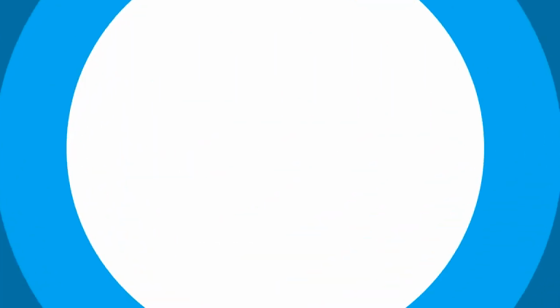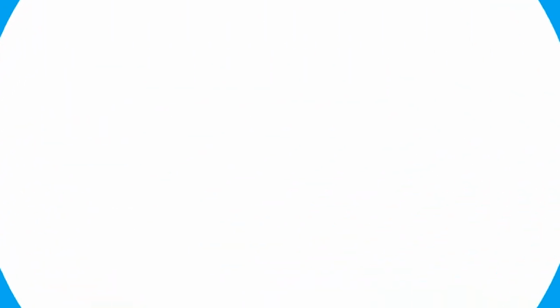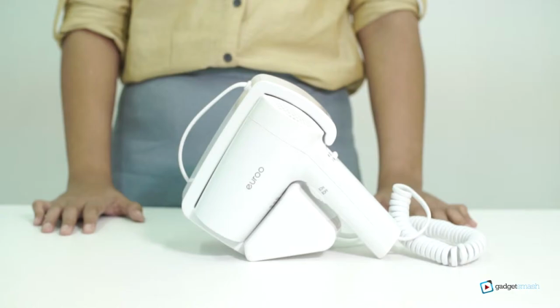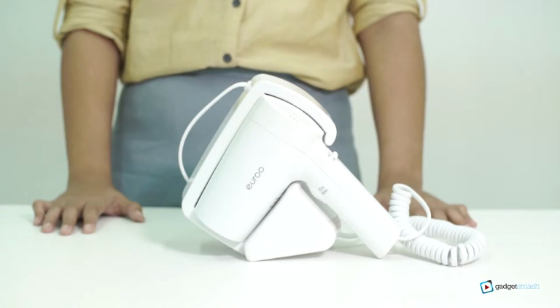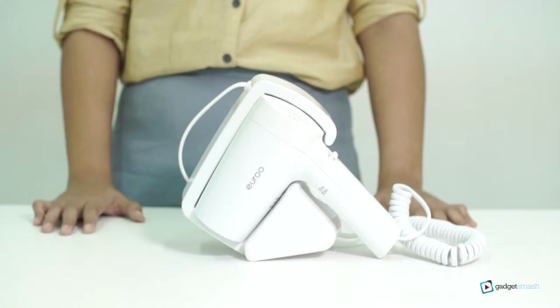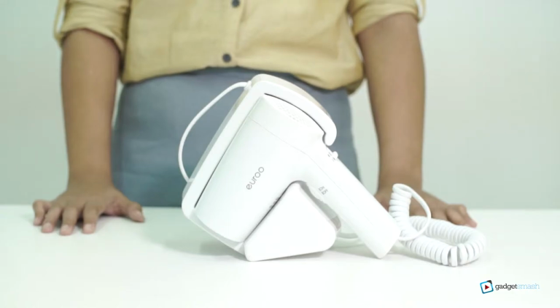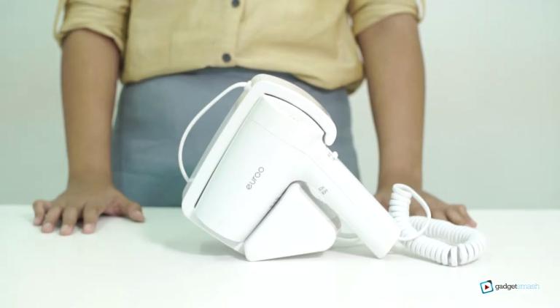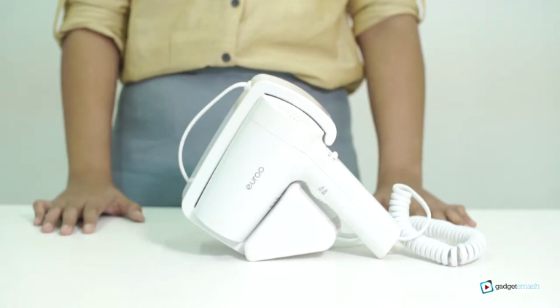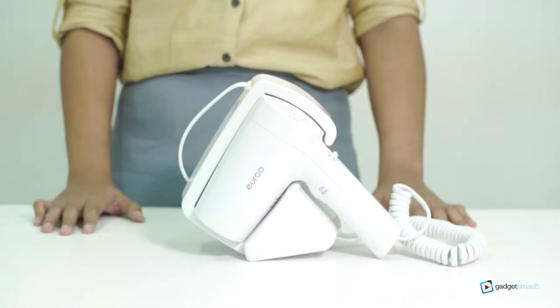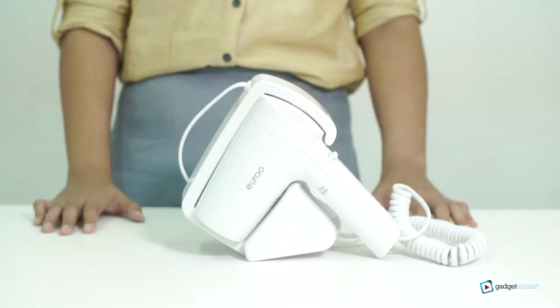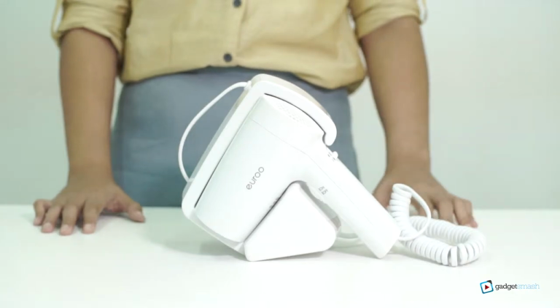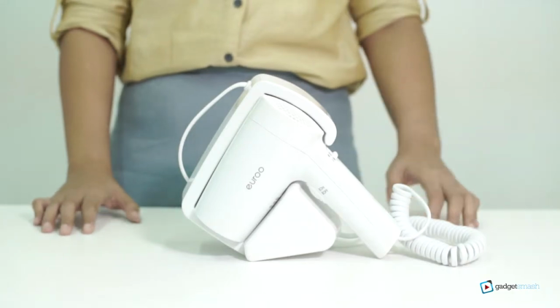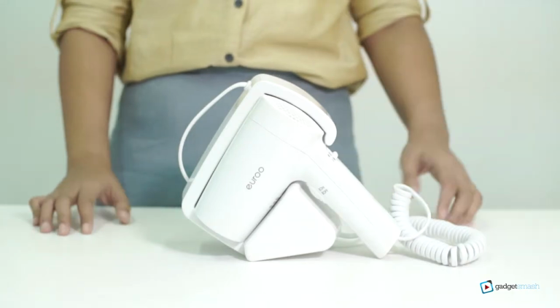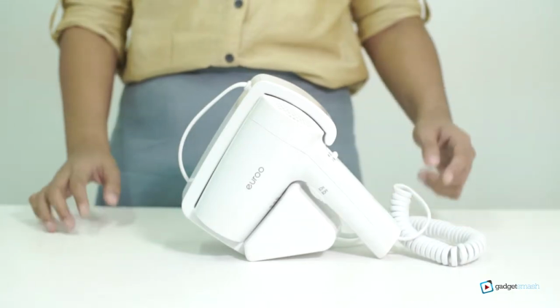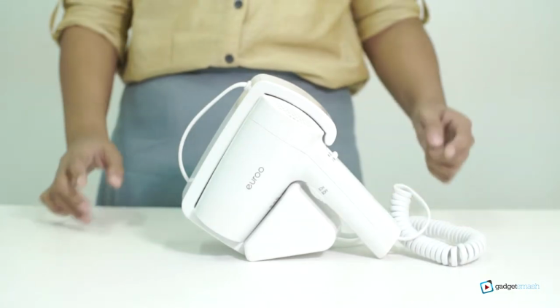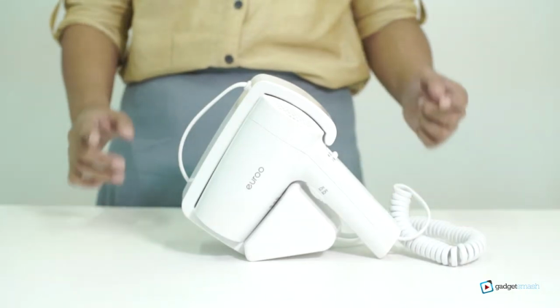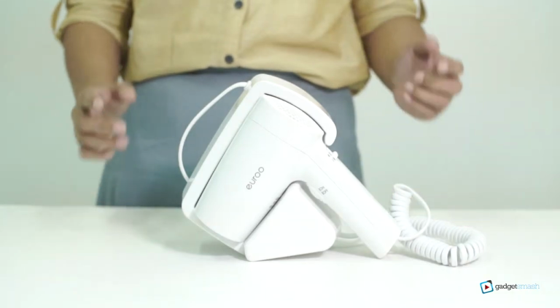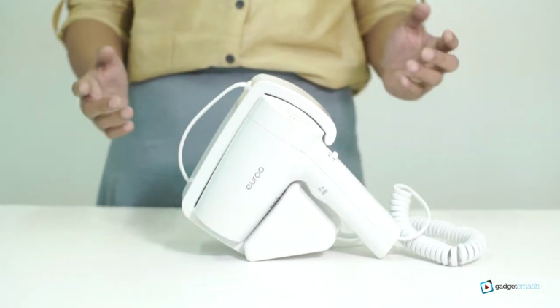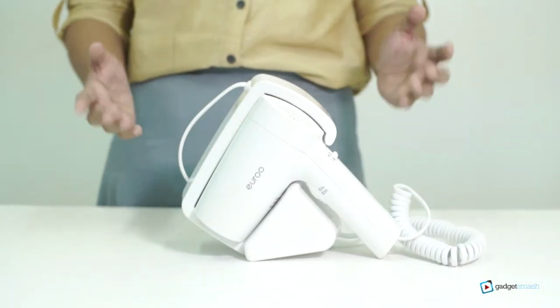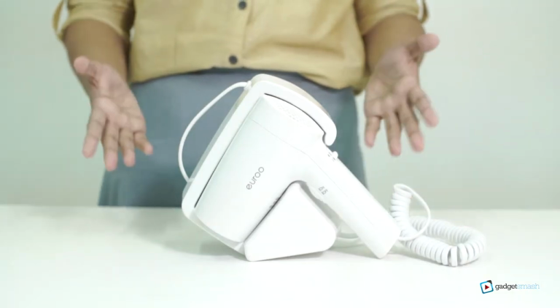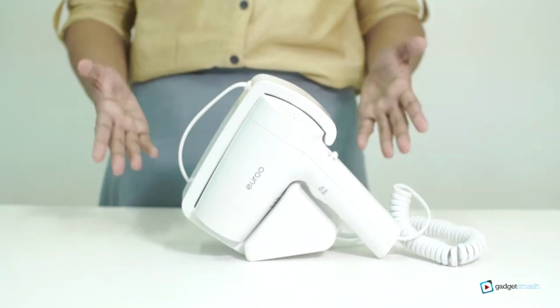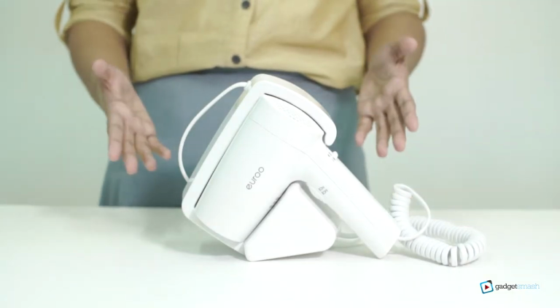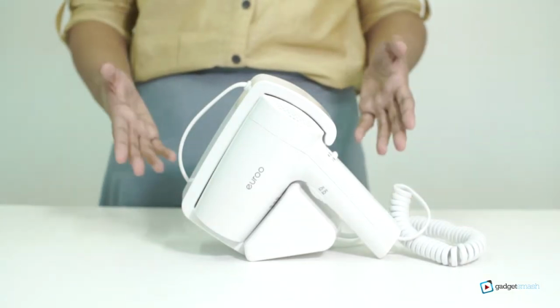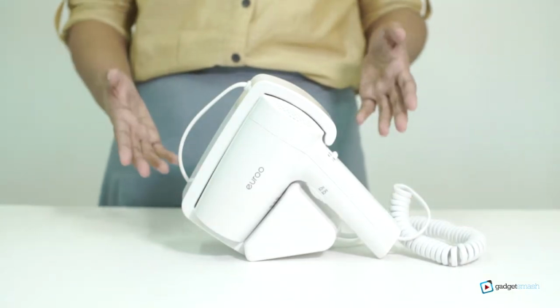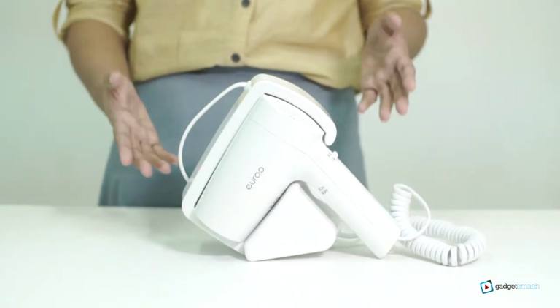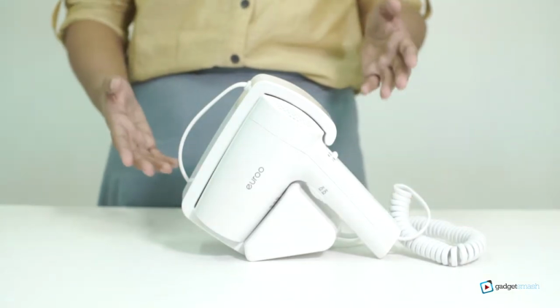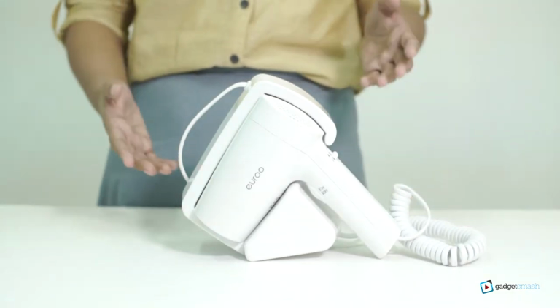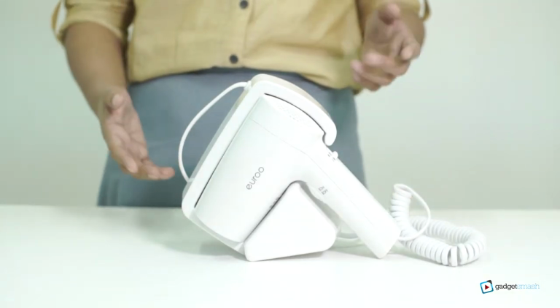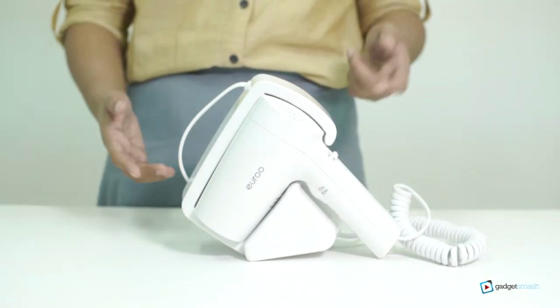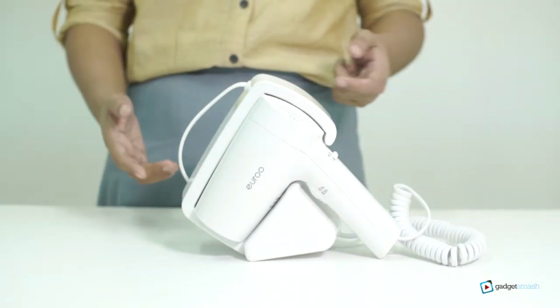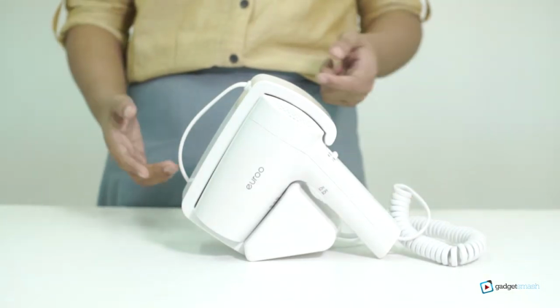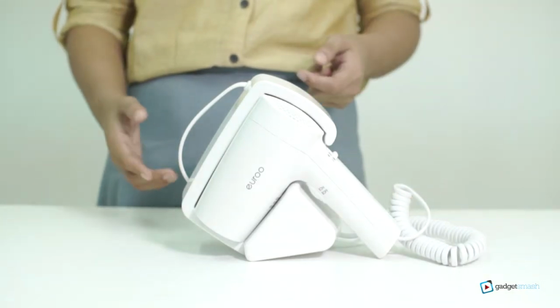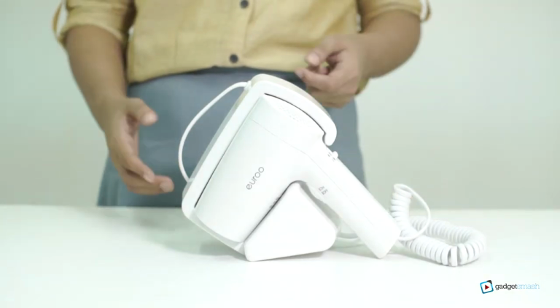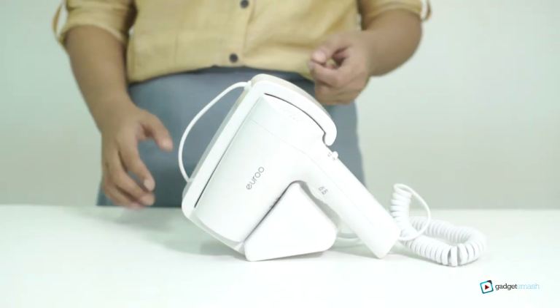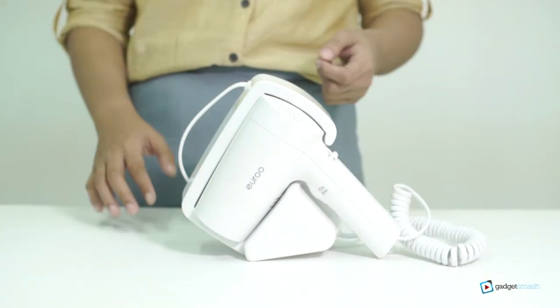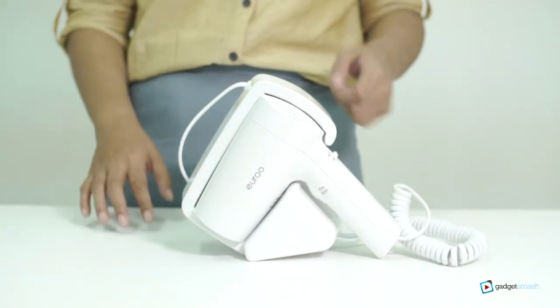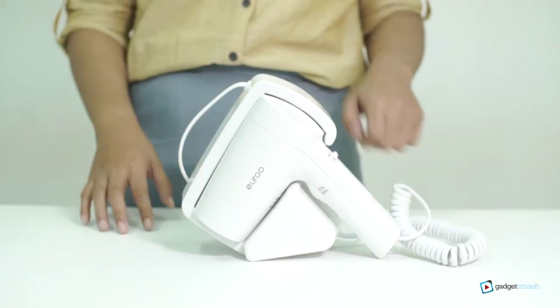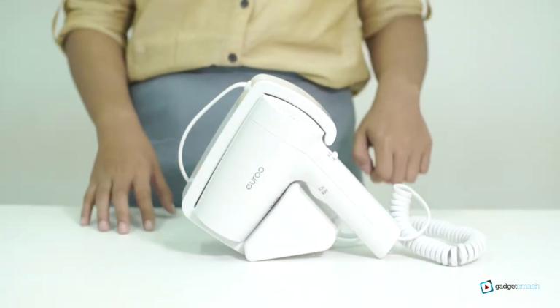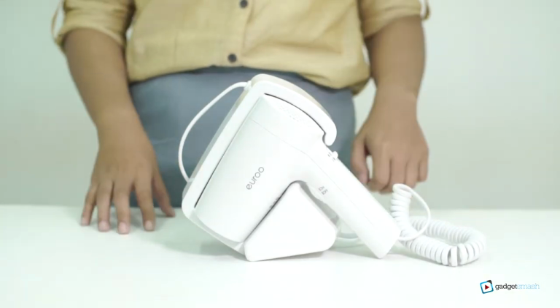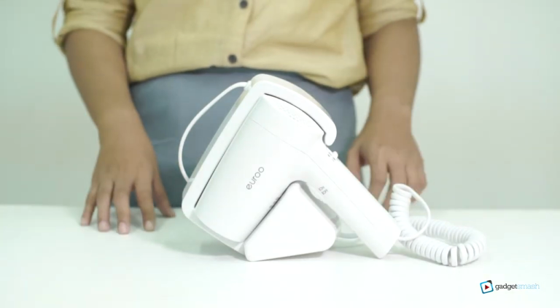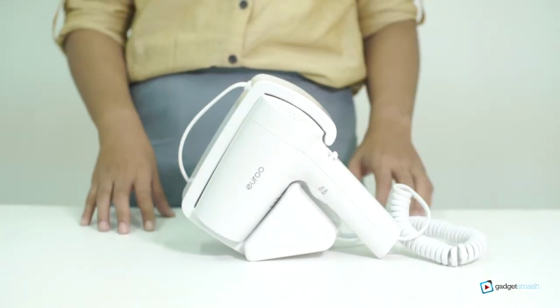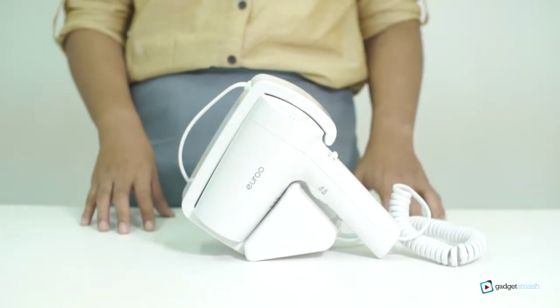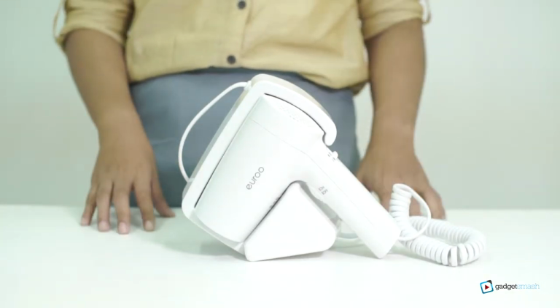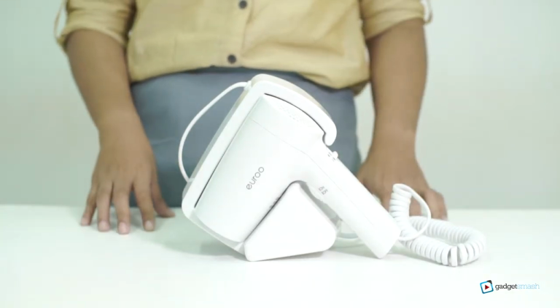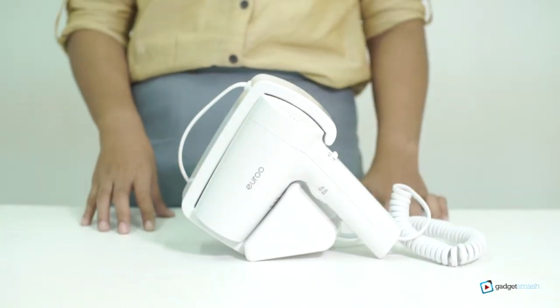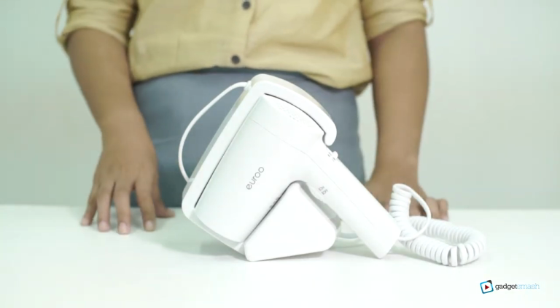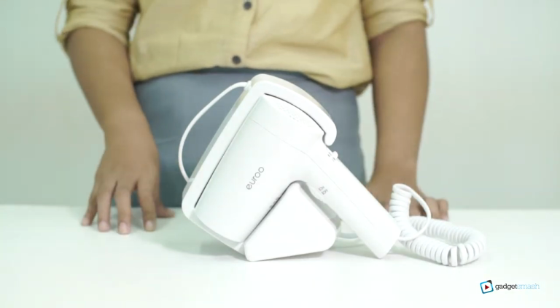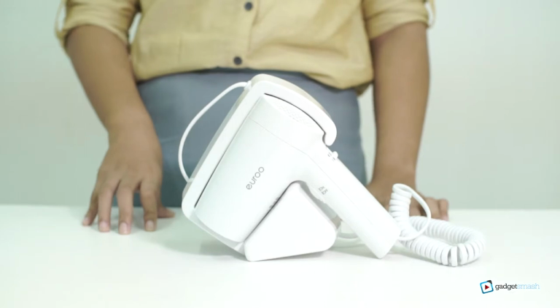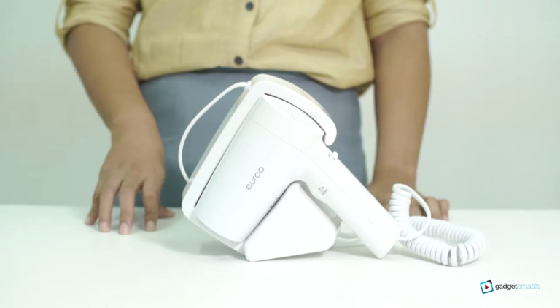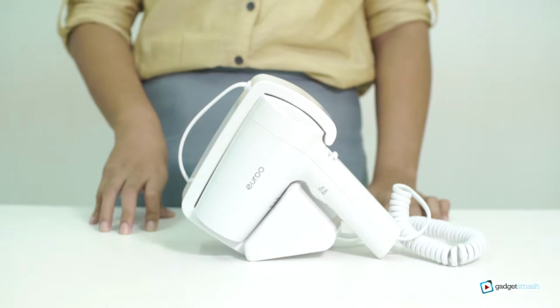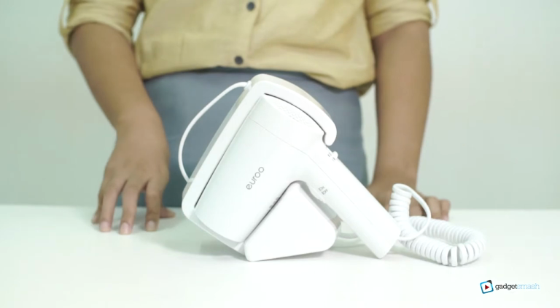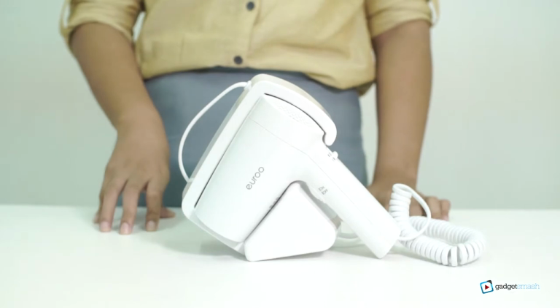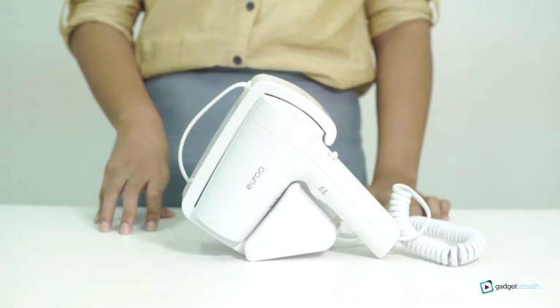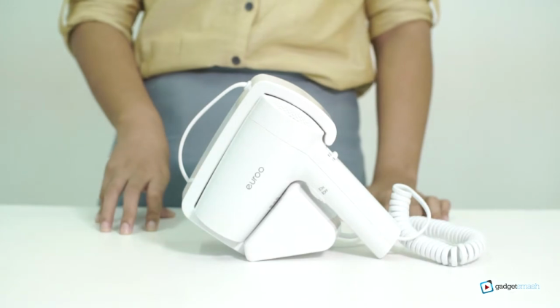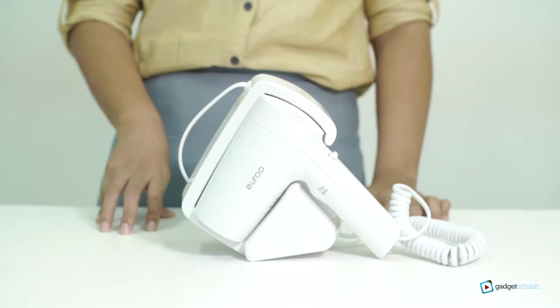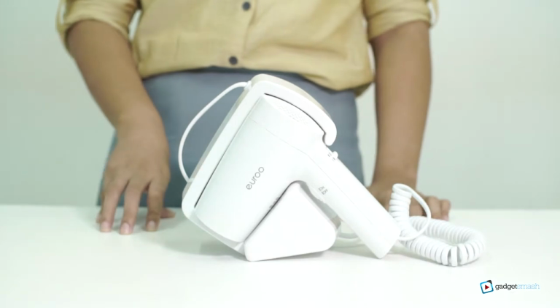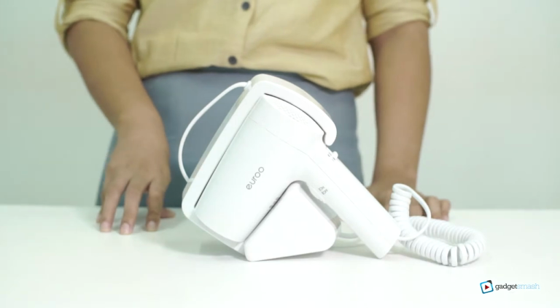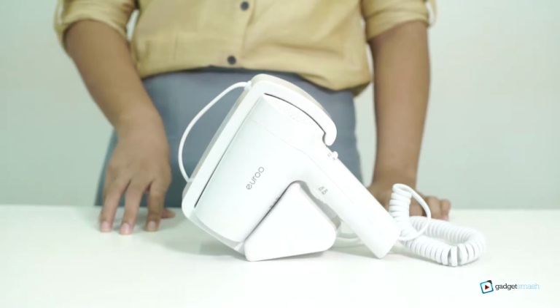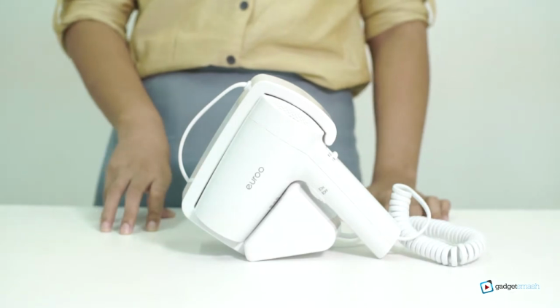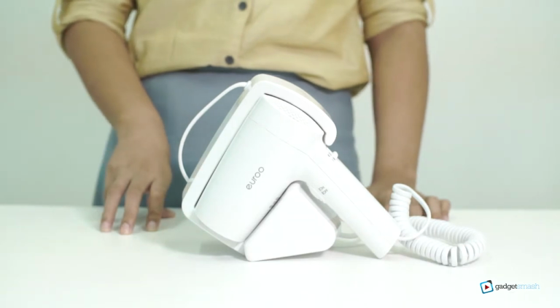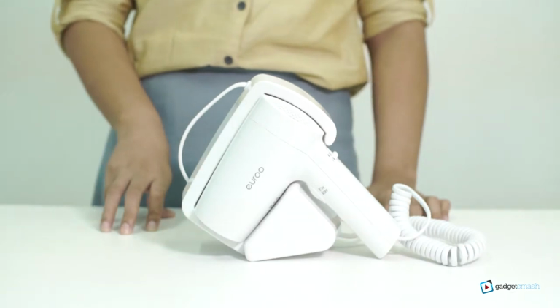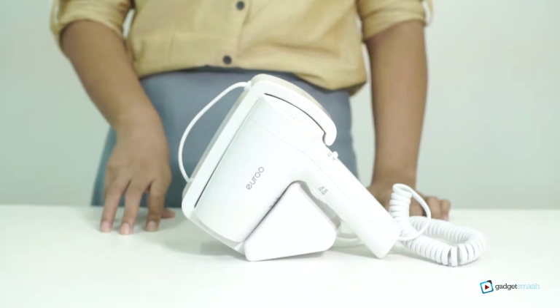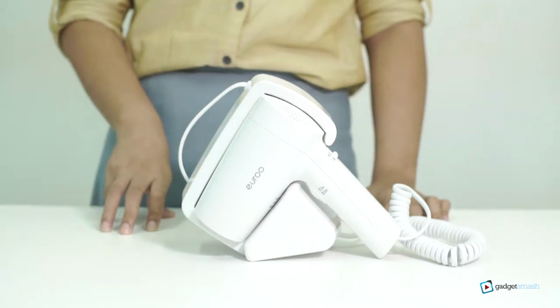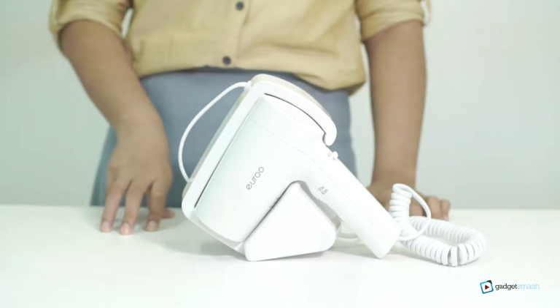Hi there, I got a hair dryer here. It's a Euro brand with model number APC 300WM.